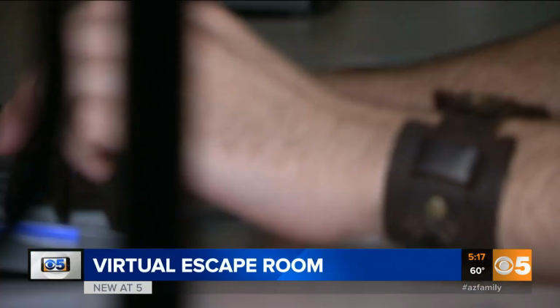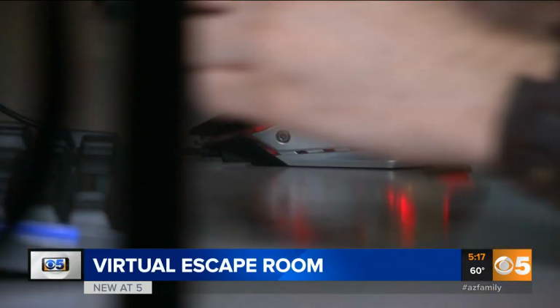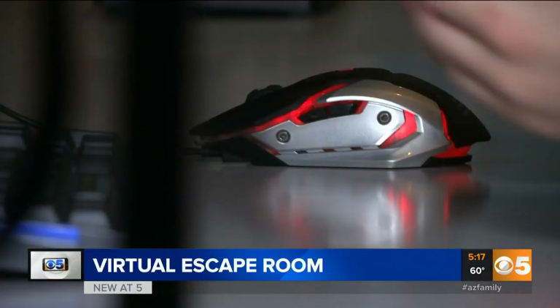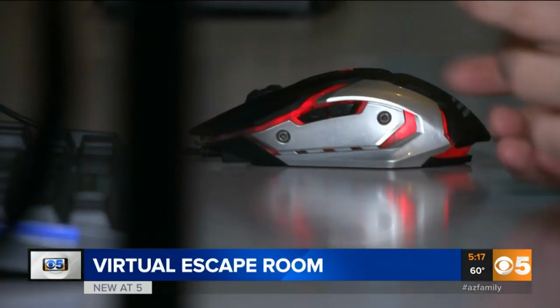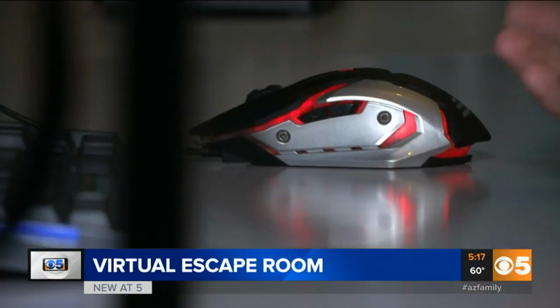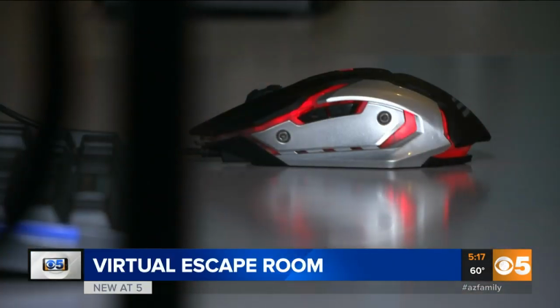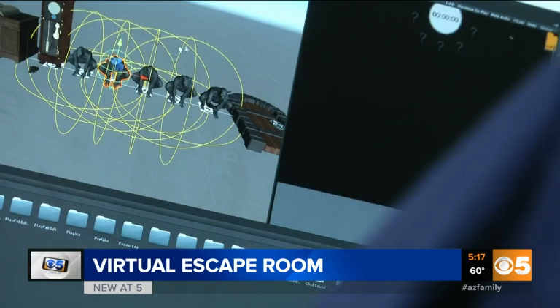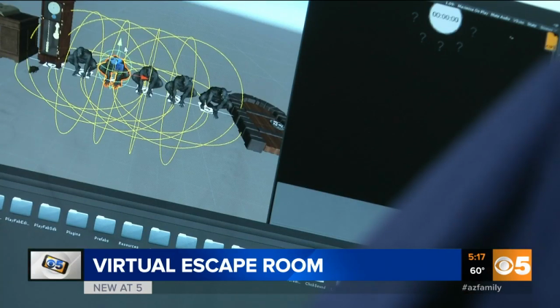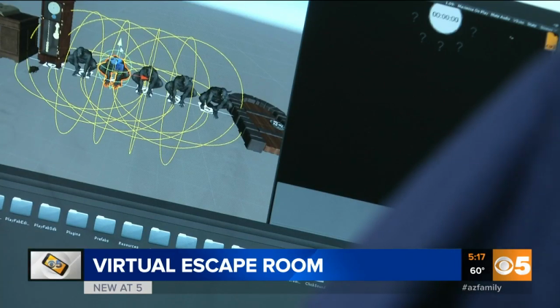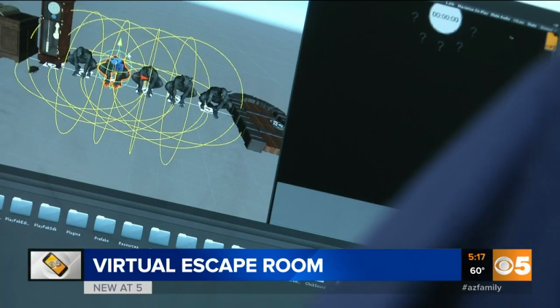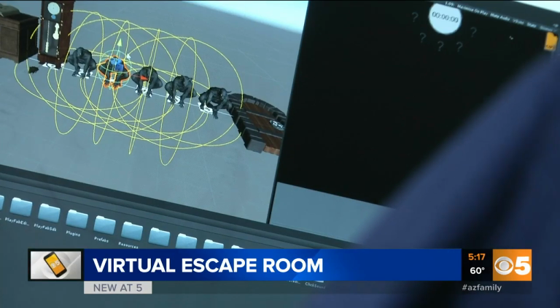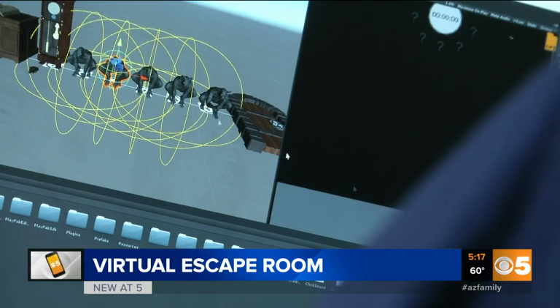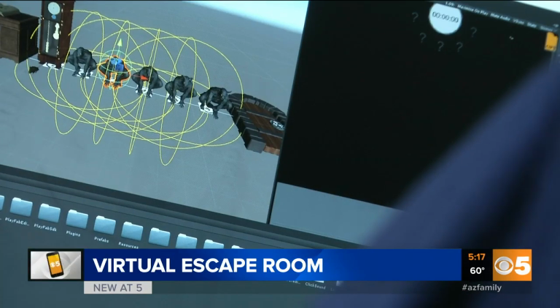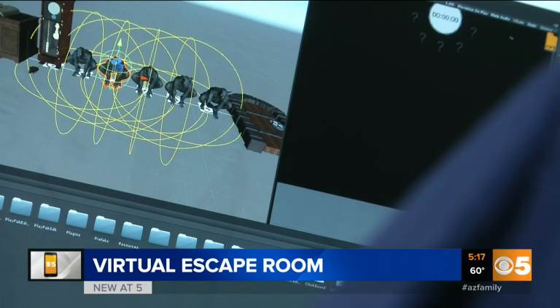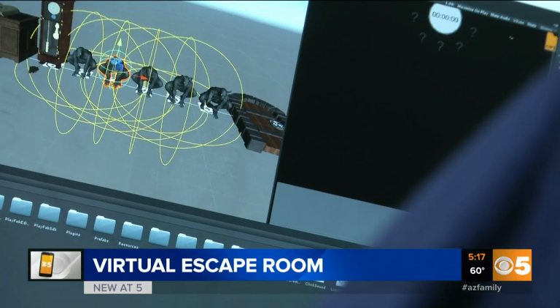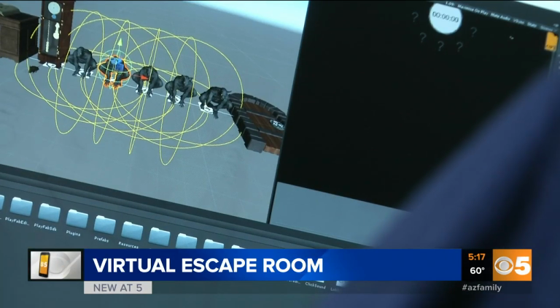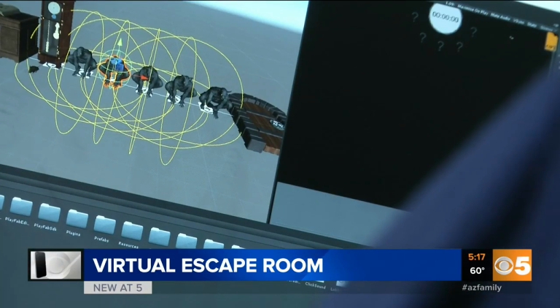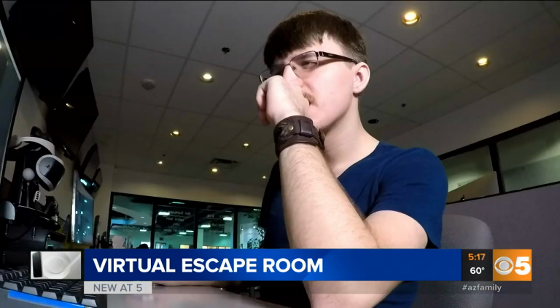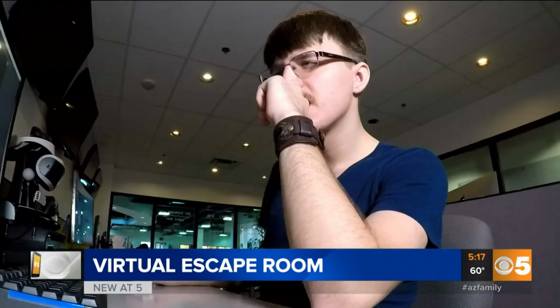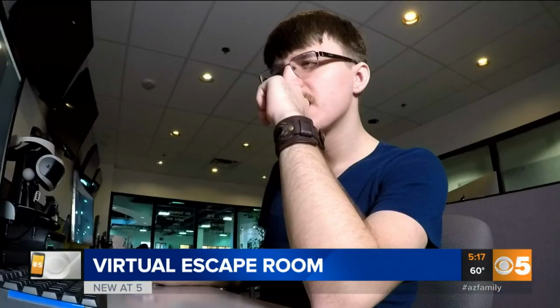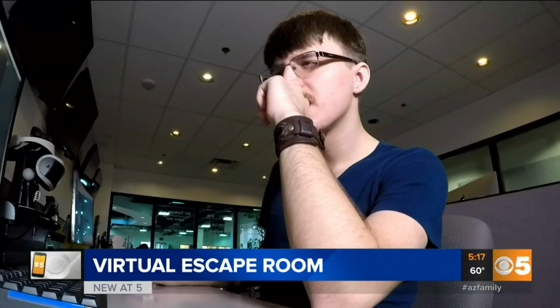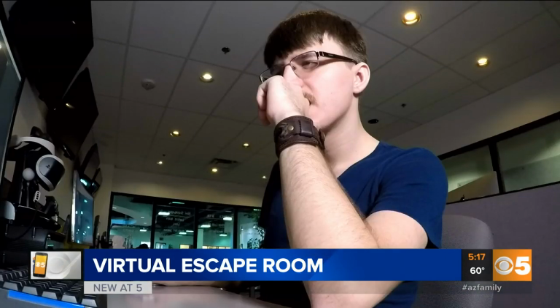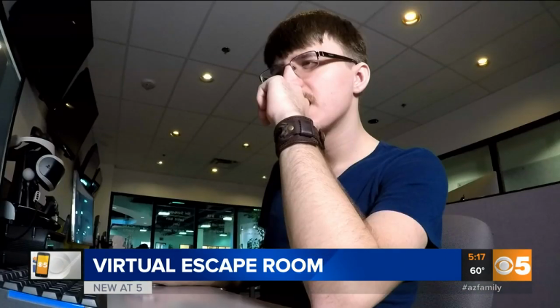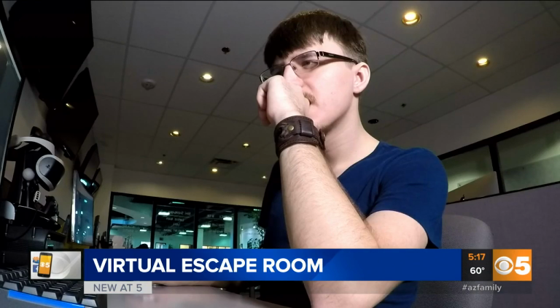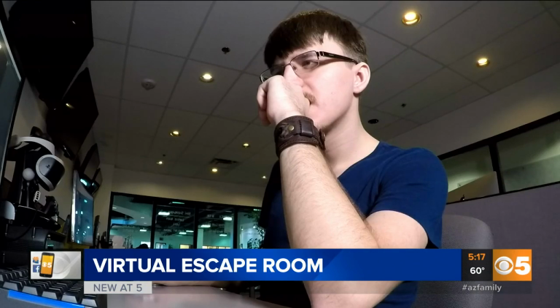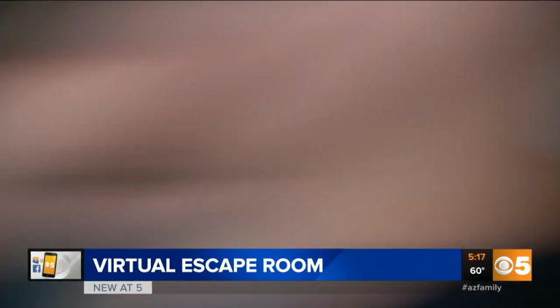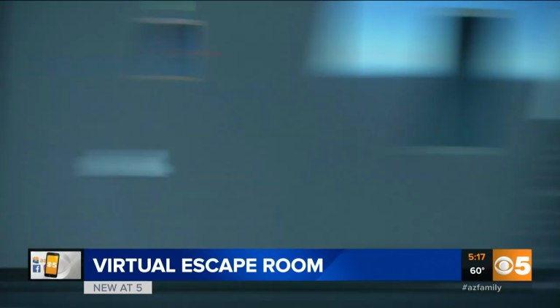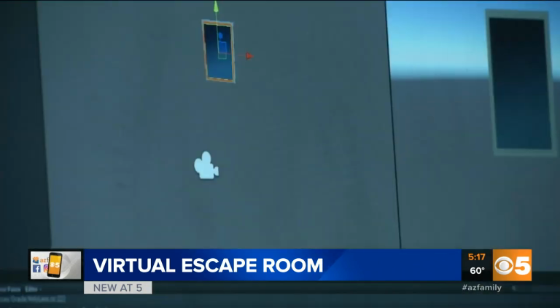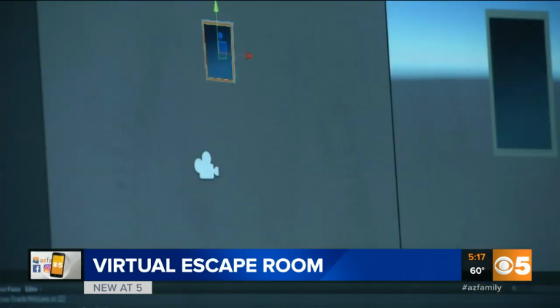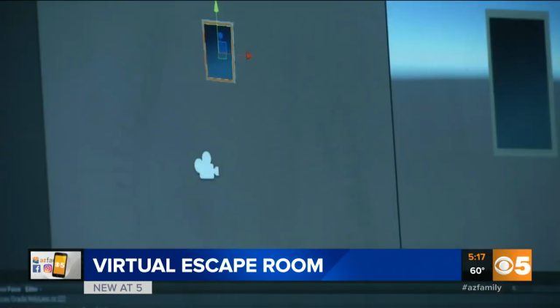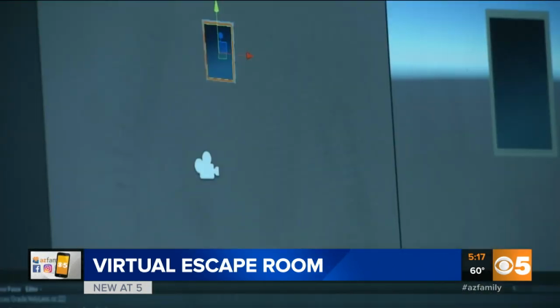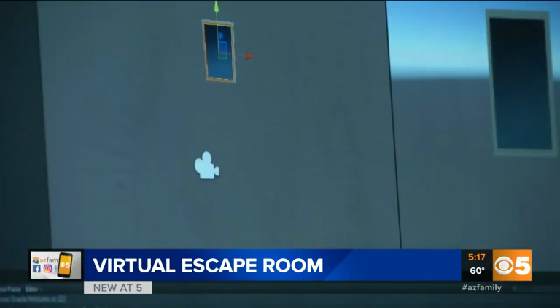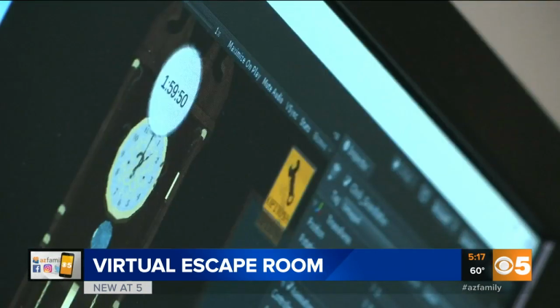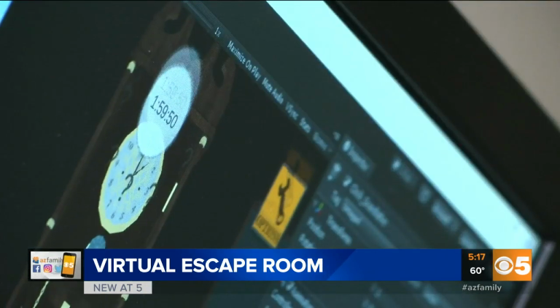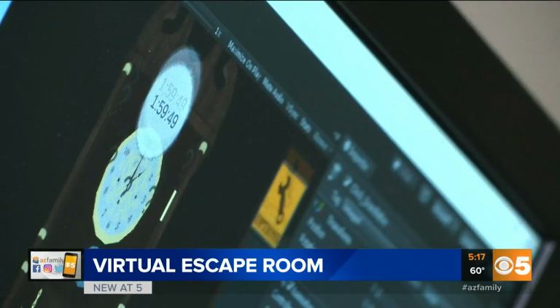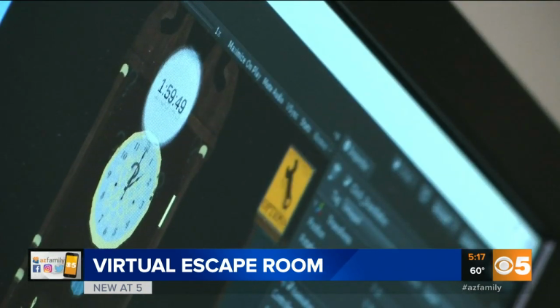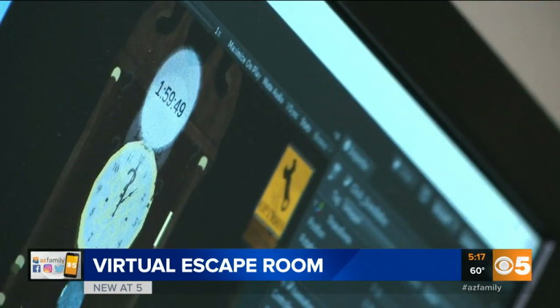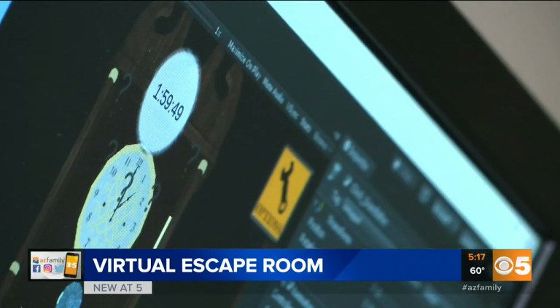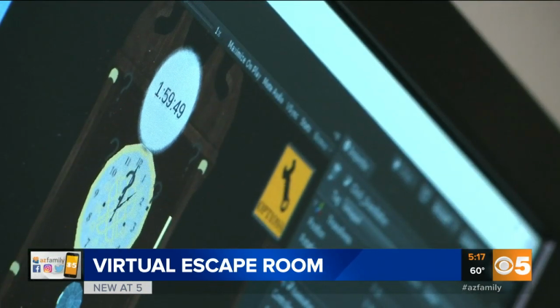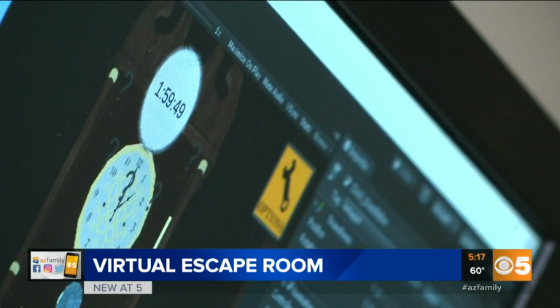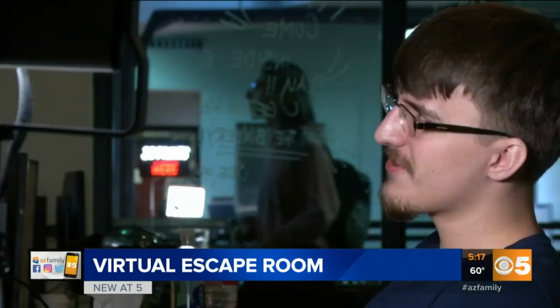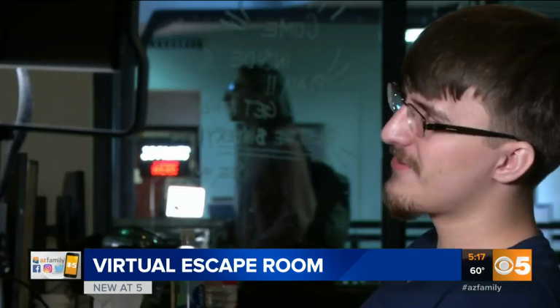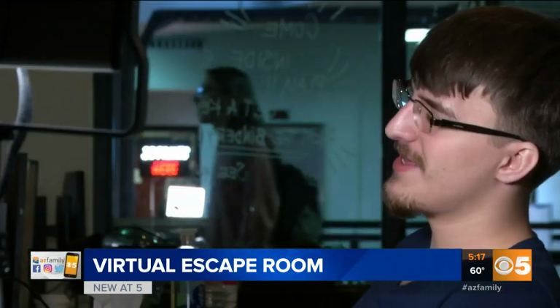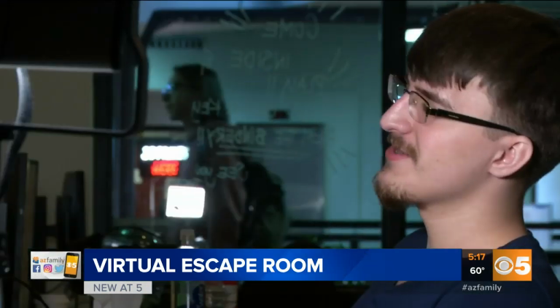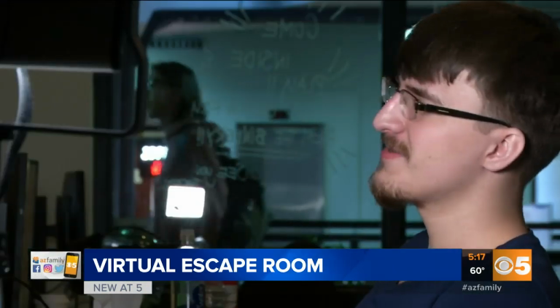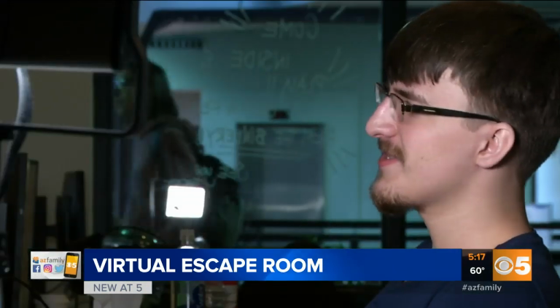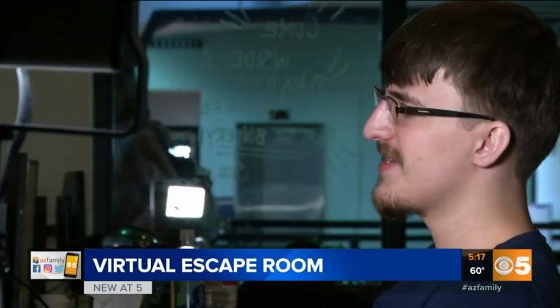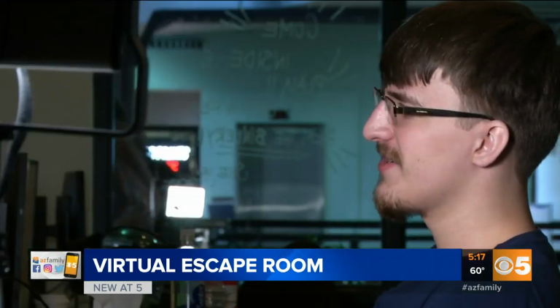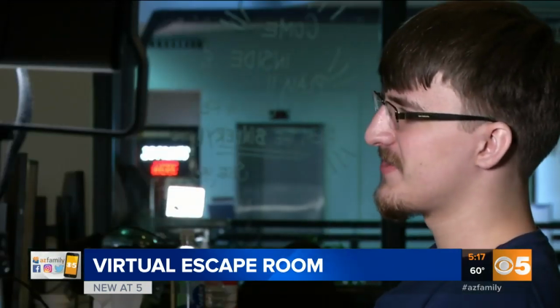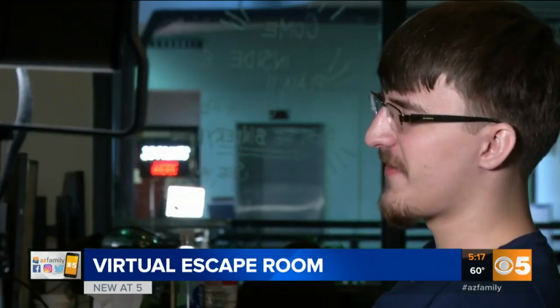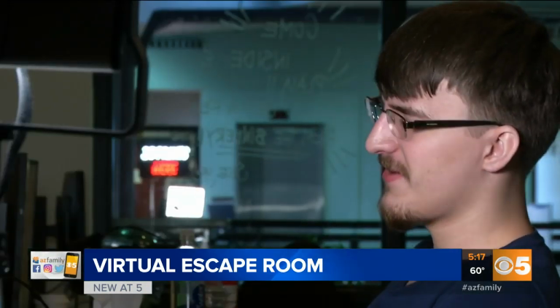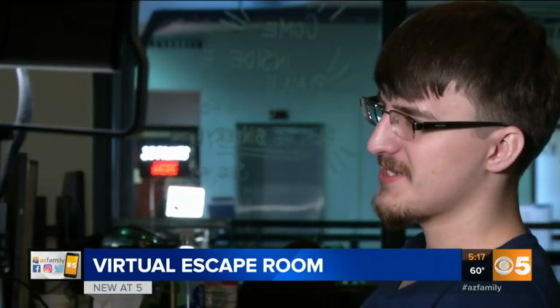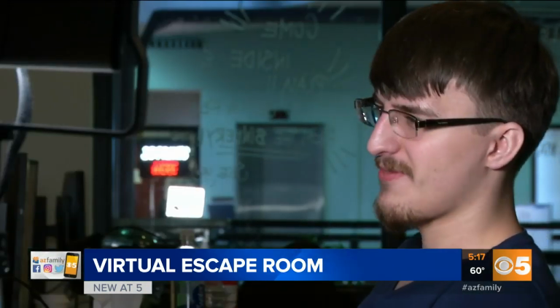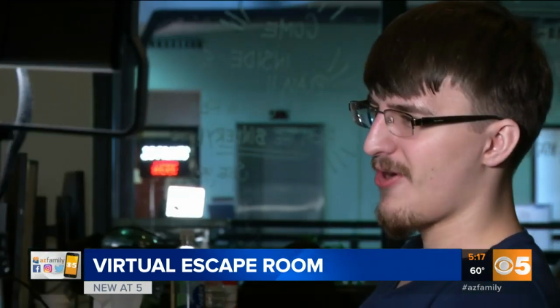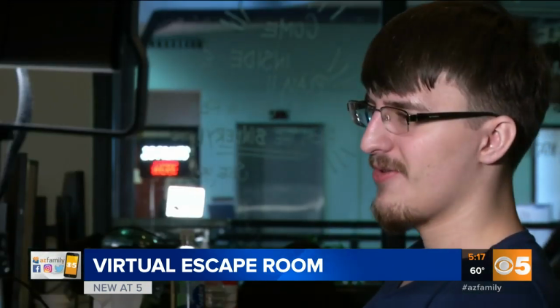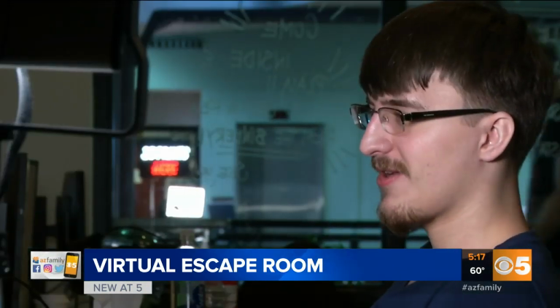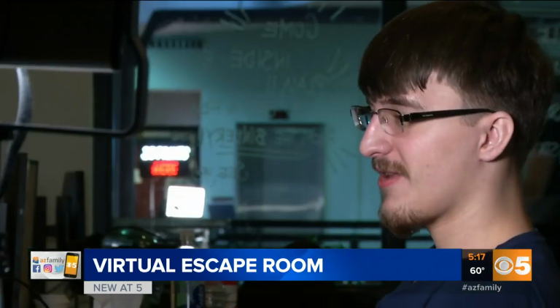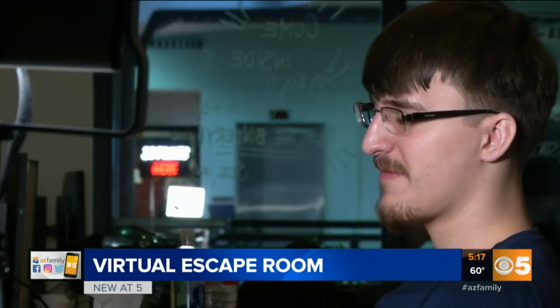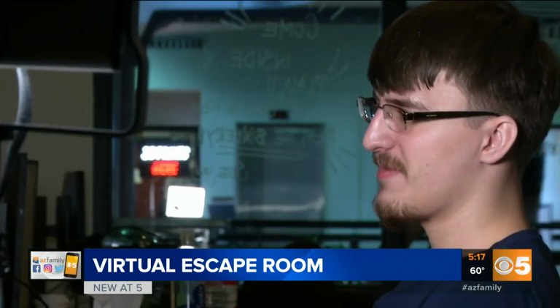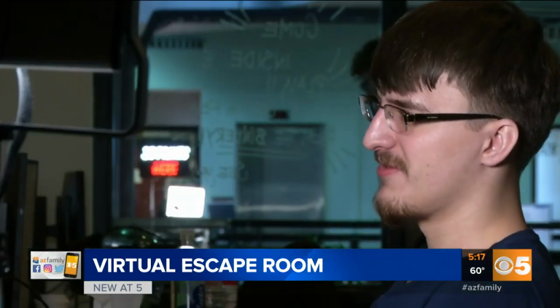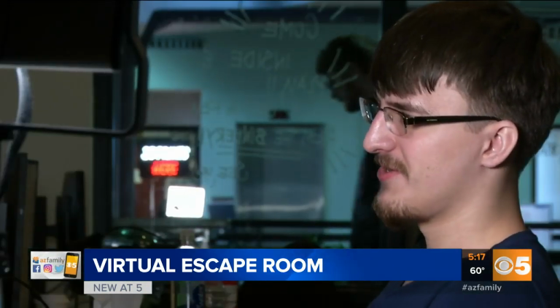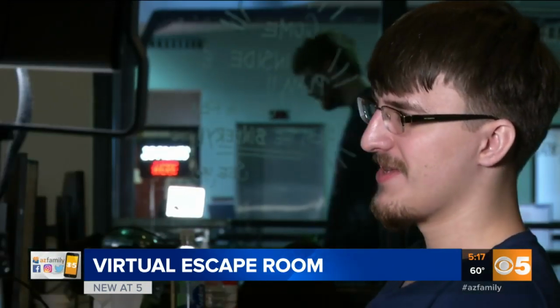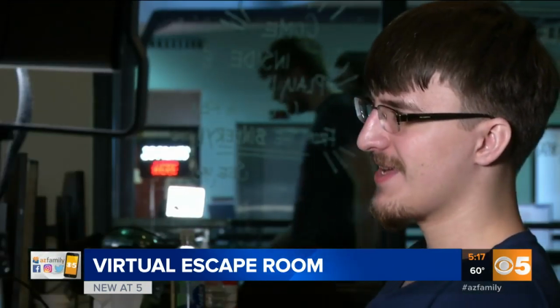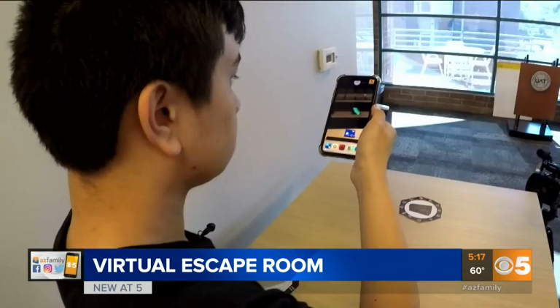It all took about six months to develop, but there's not a lot of tech like this out there. The augmented reality space right now is very small — not a lot of people are doing it.